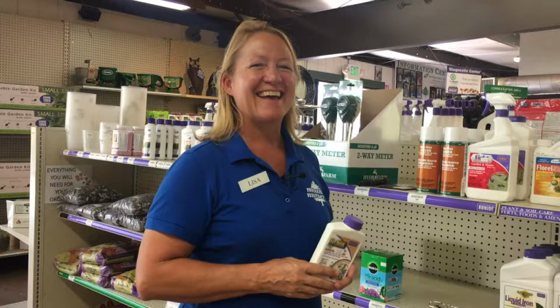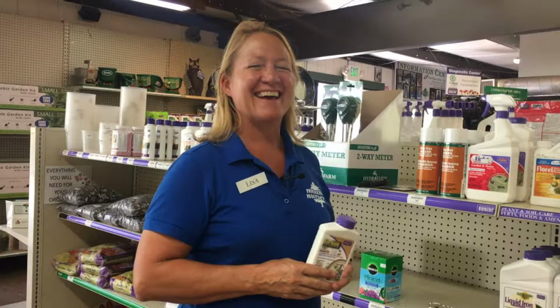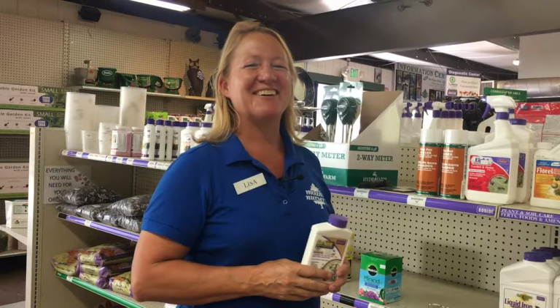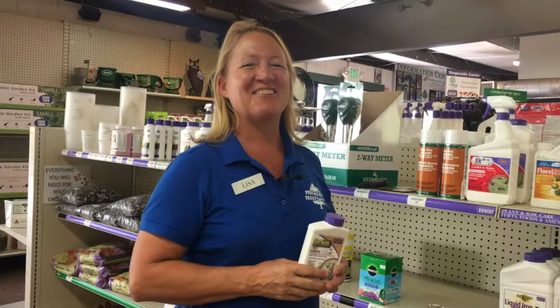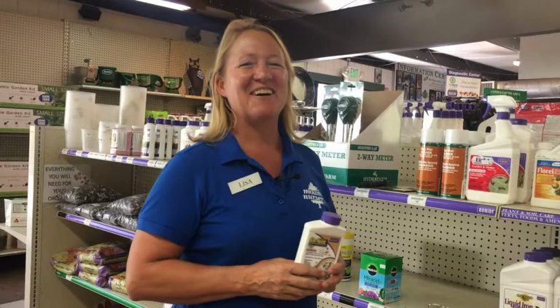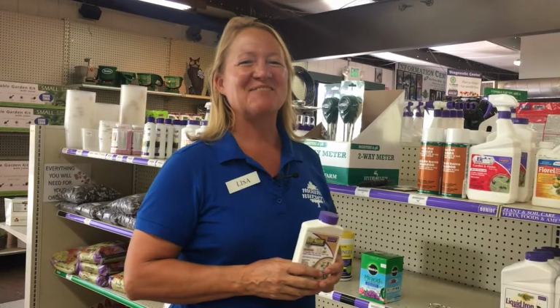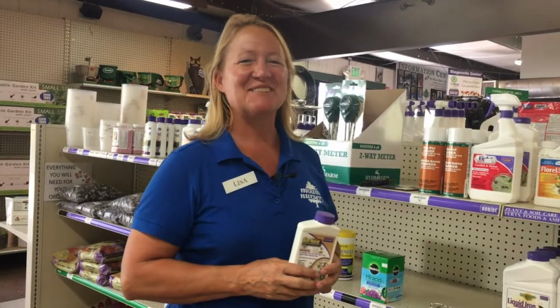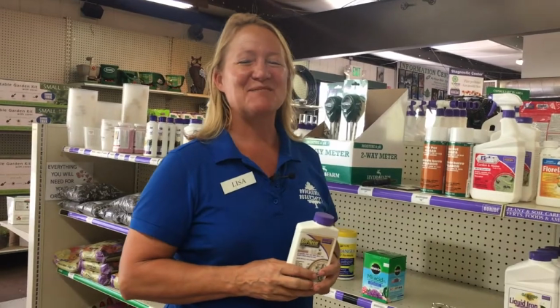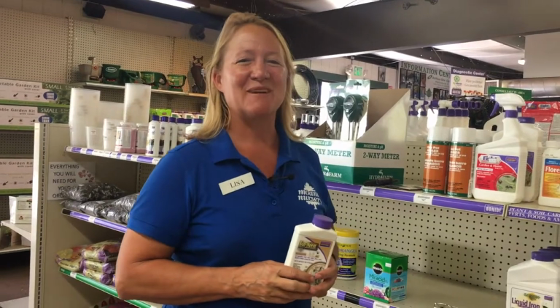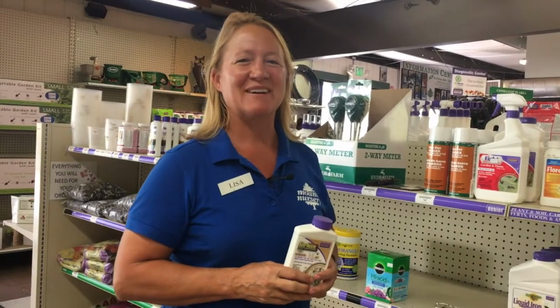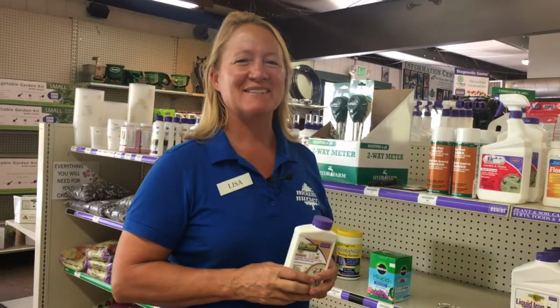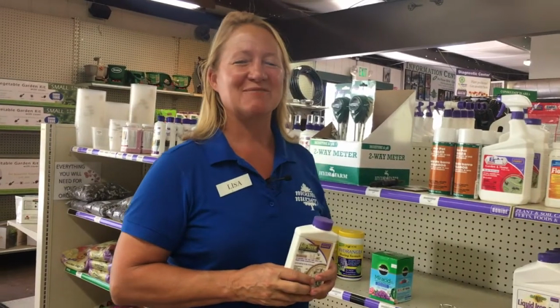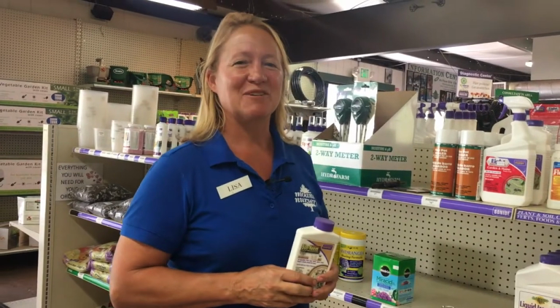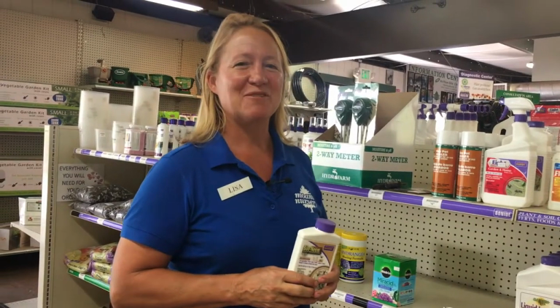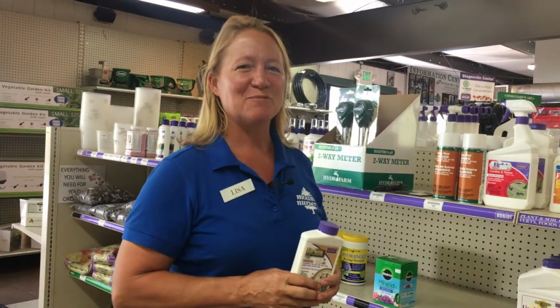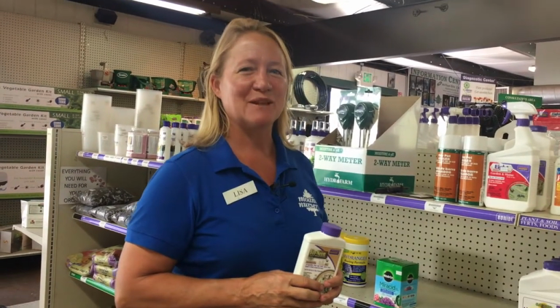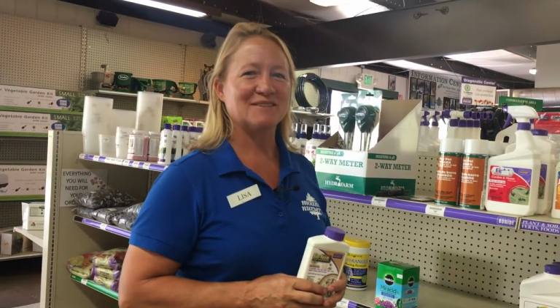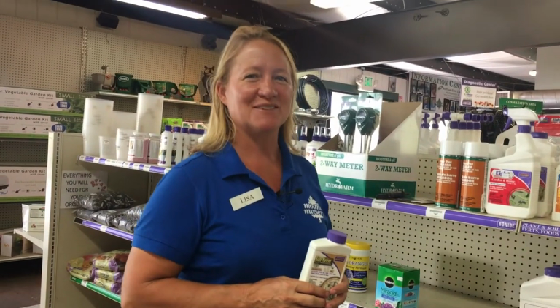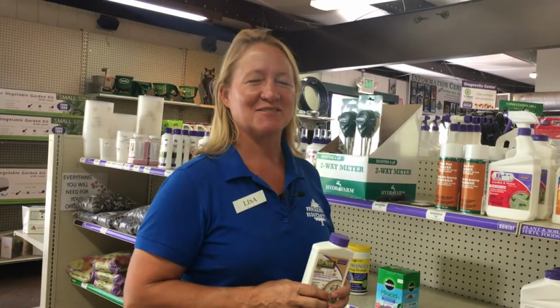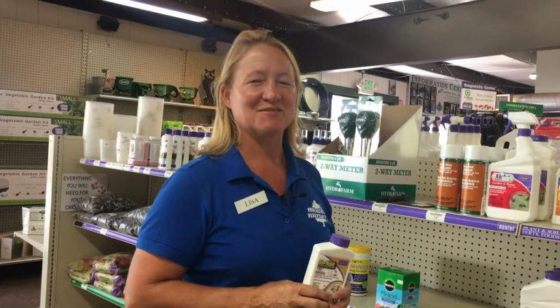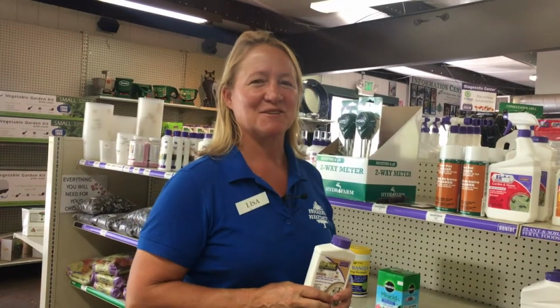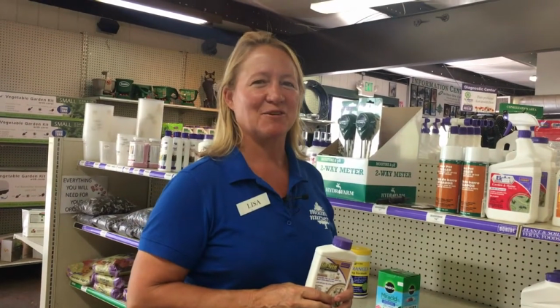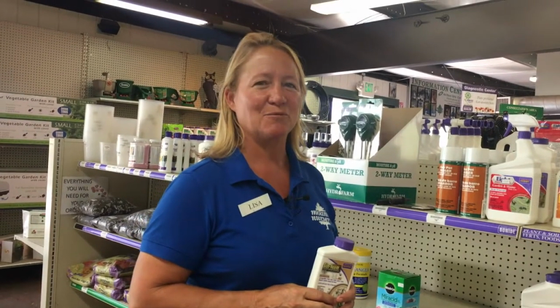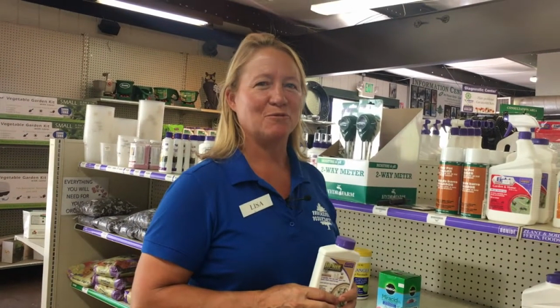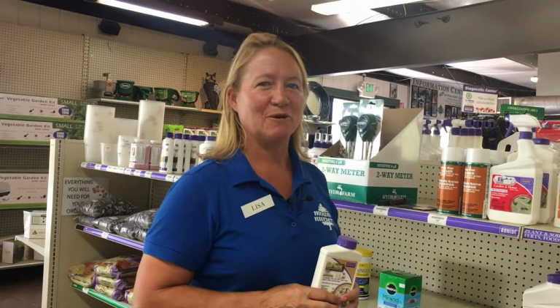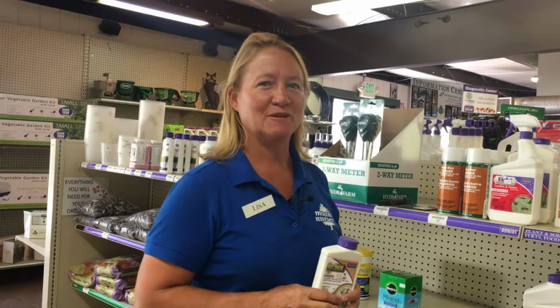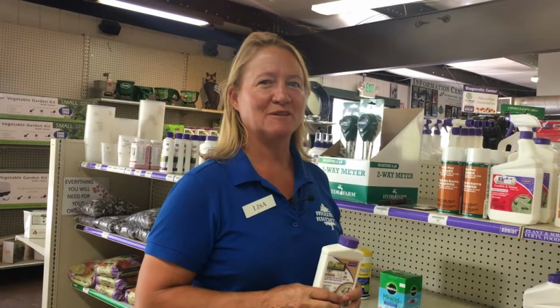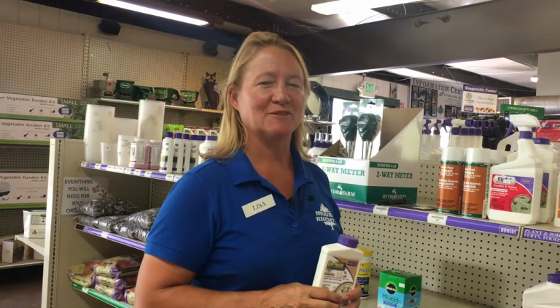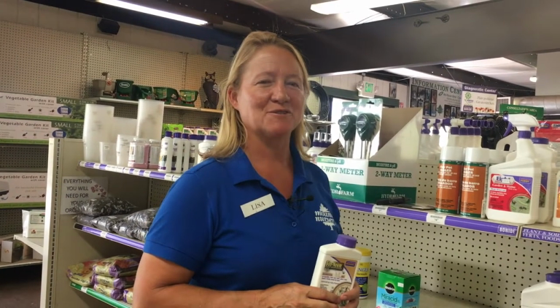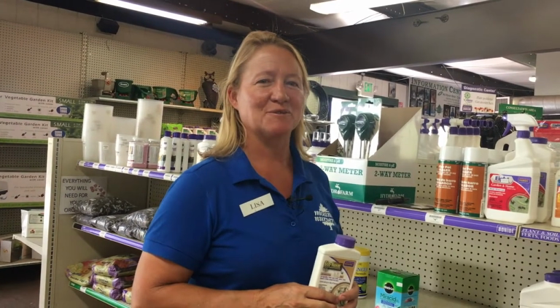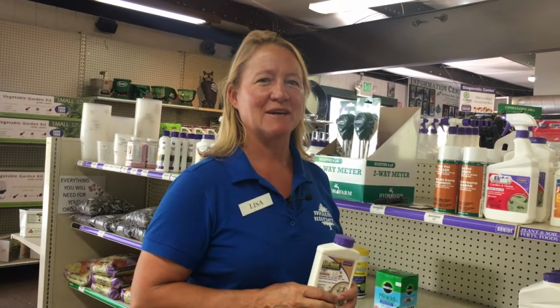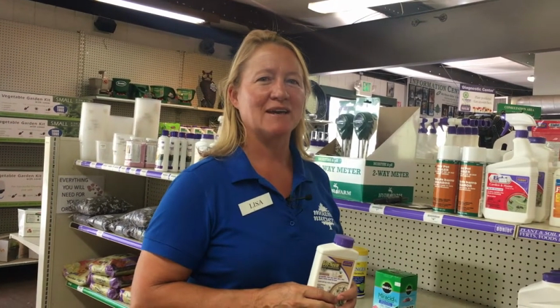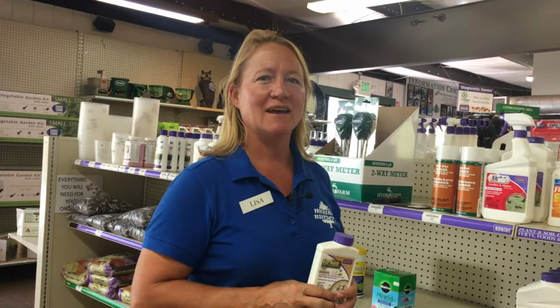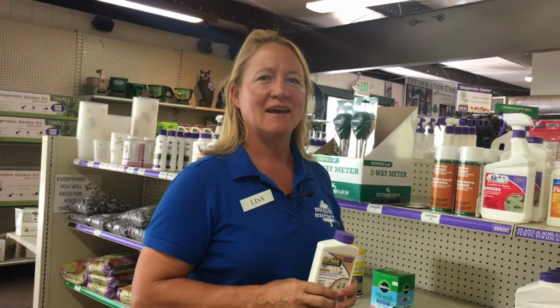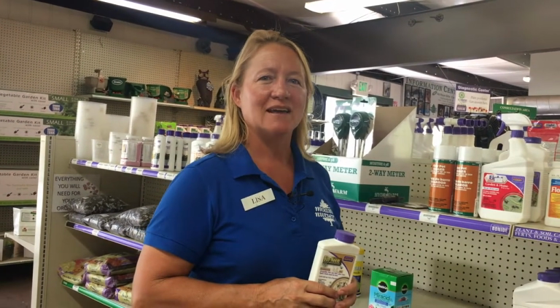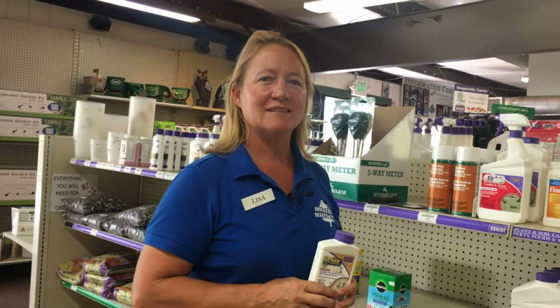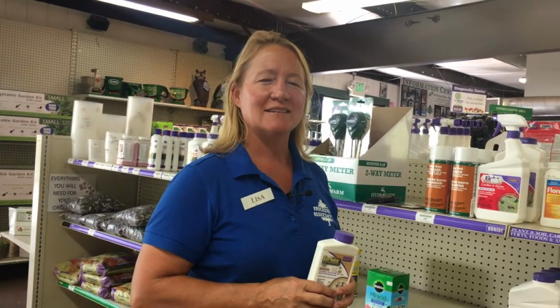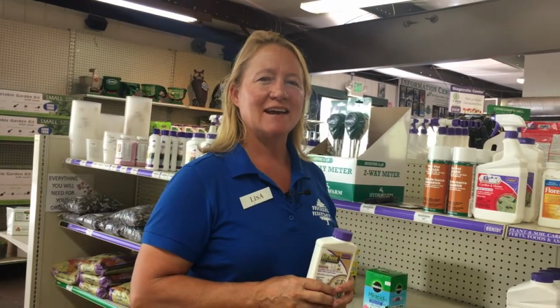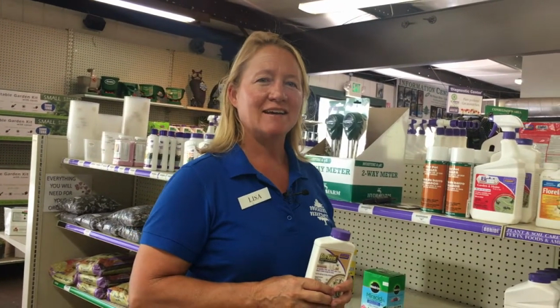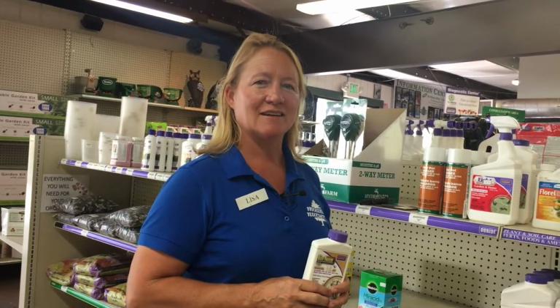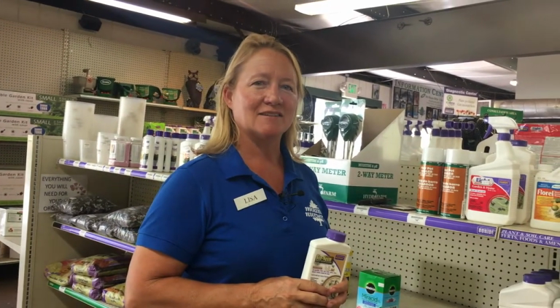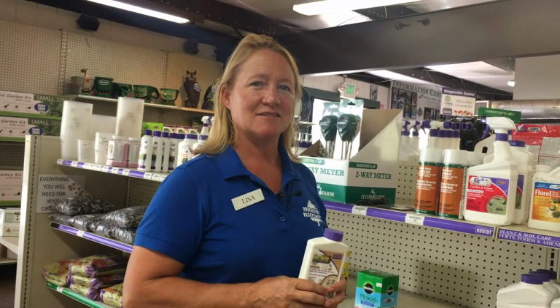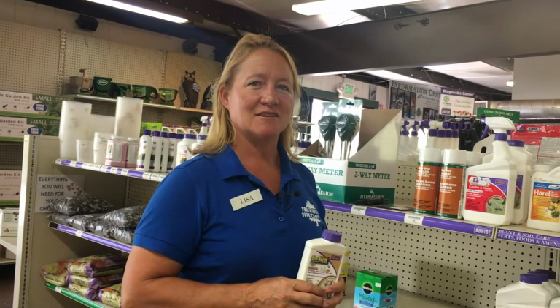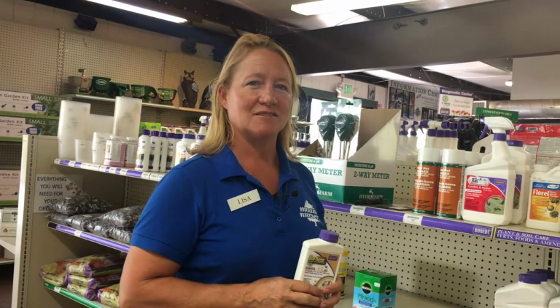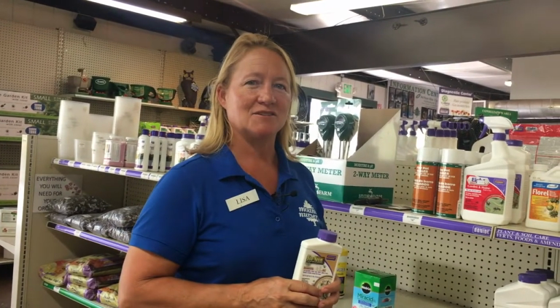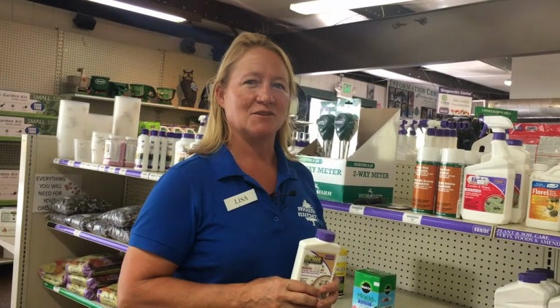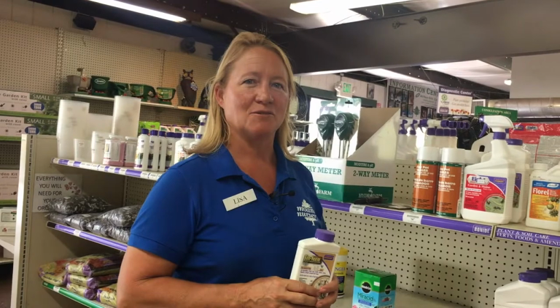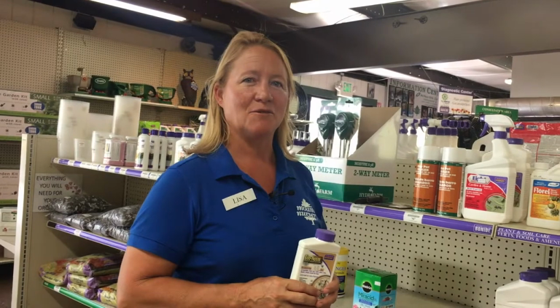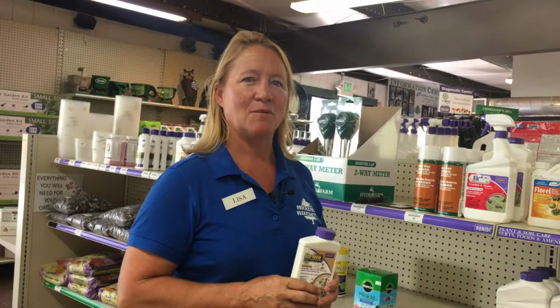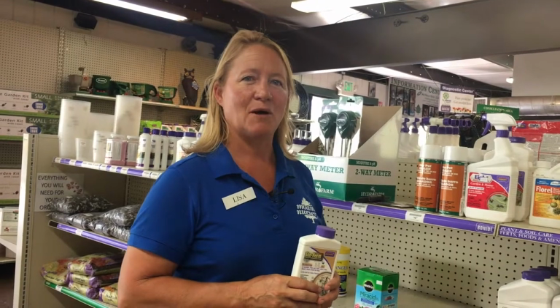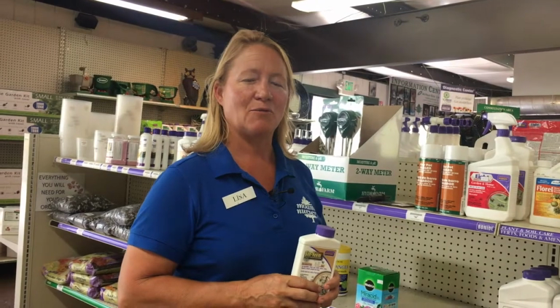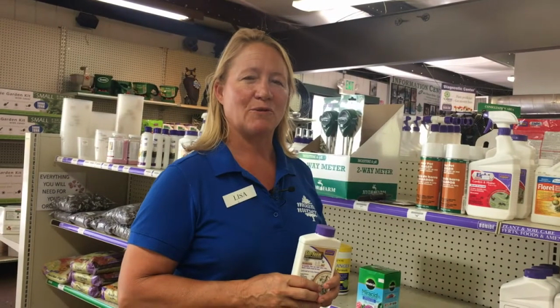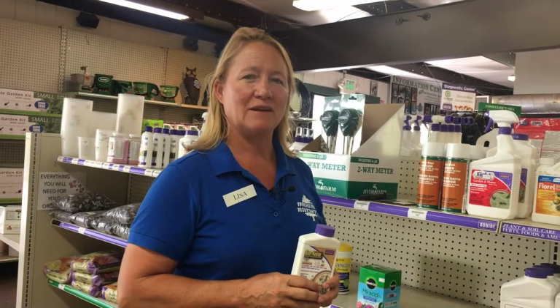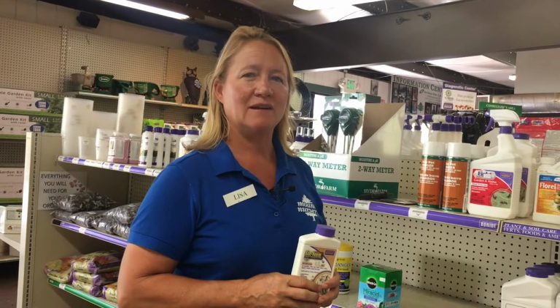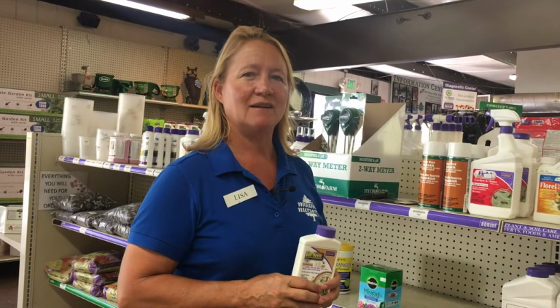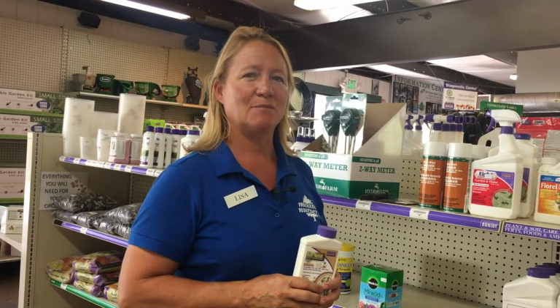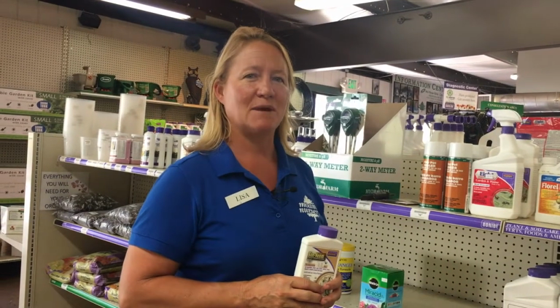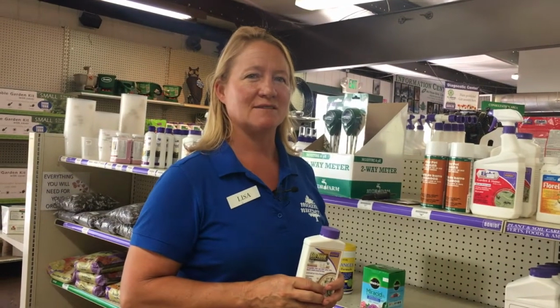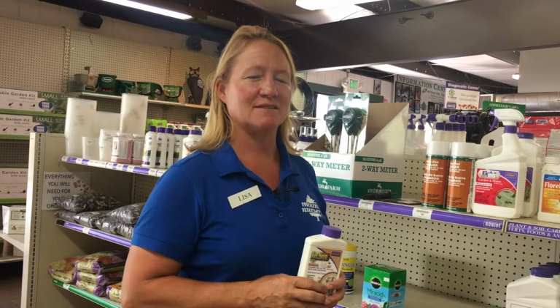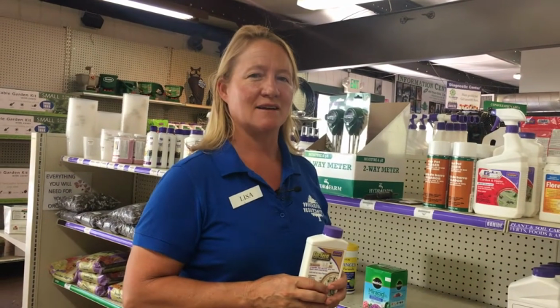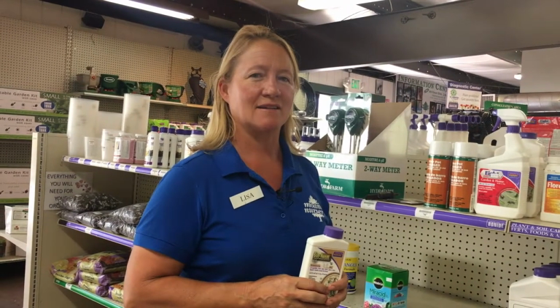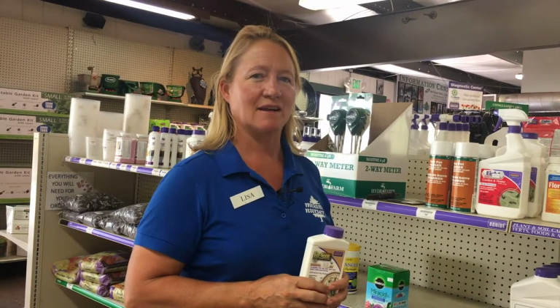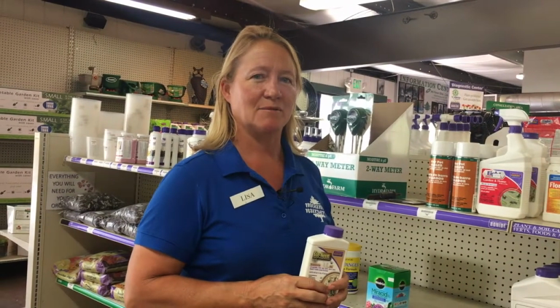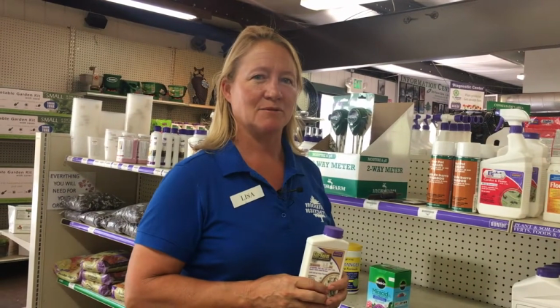Hello, I'm Lisa Braddington, one of the plant doctors here at Moana Nursery, and today I'd like to talk to you about reading a pesticide label.